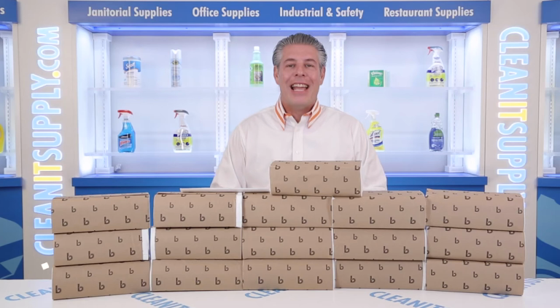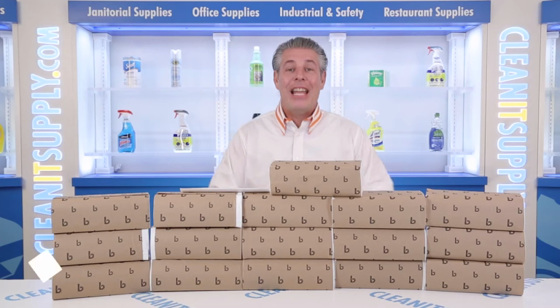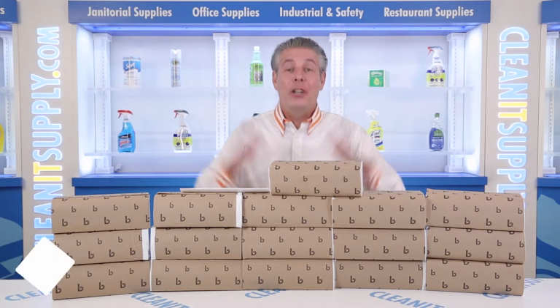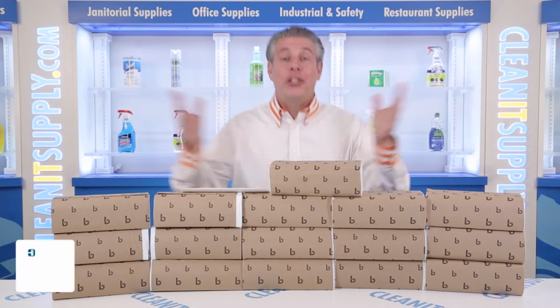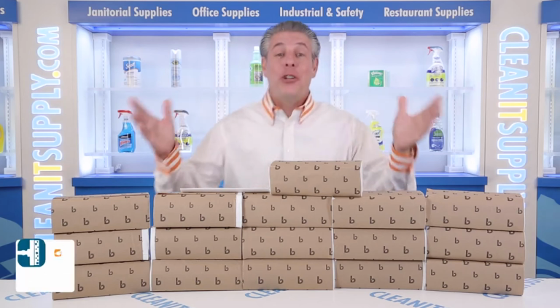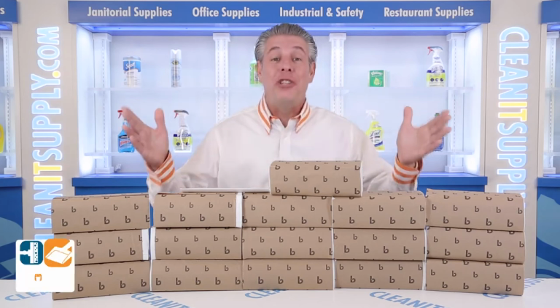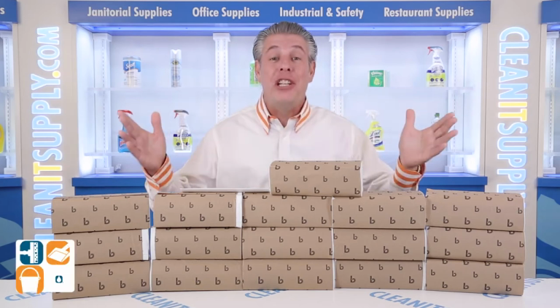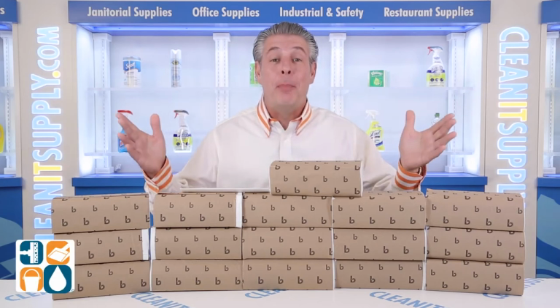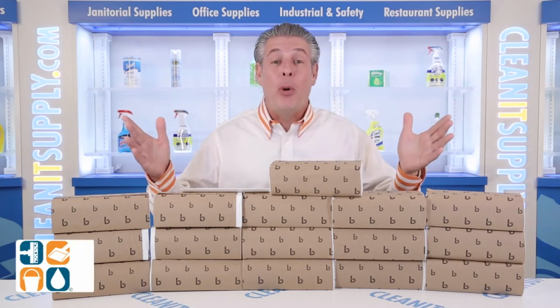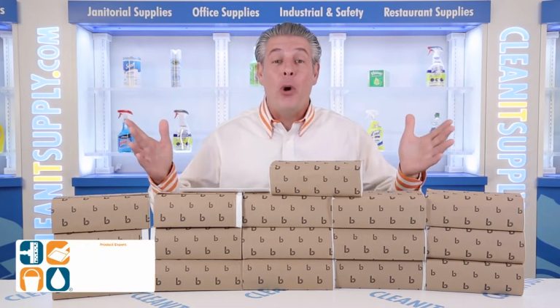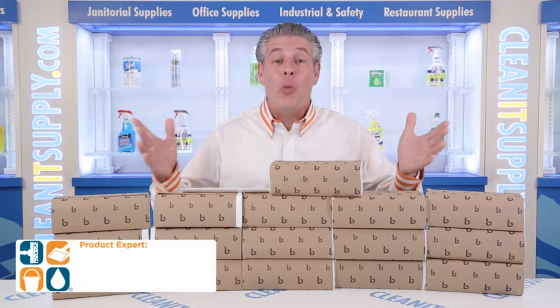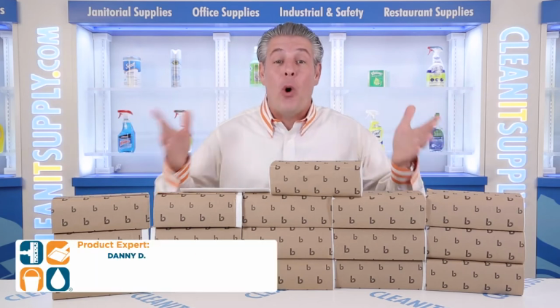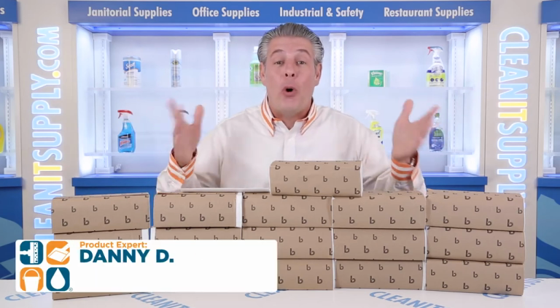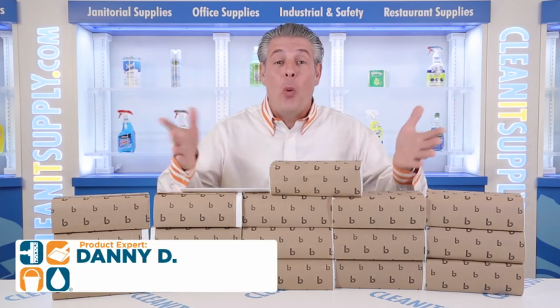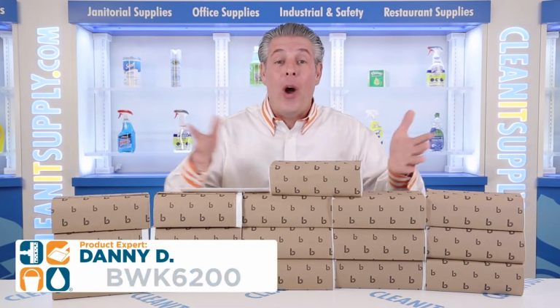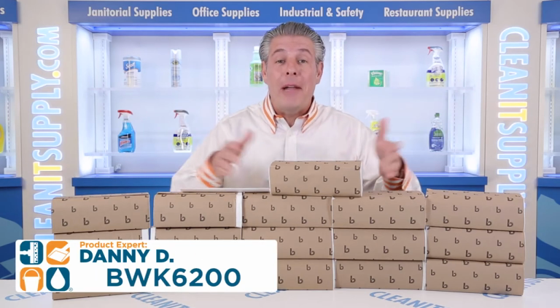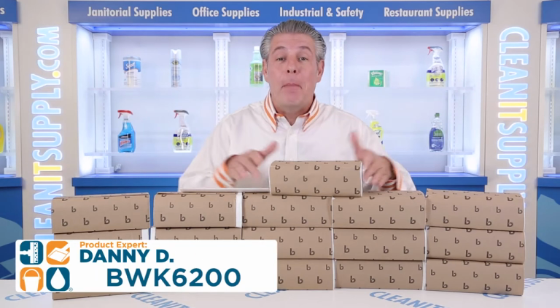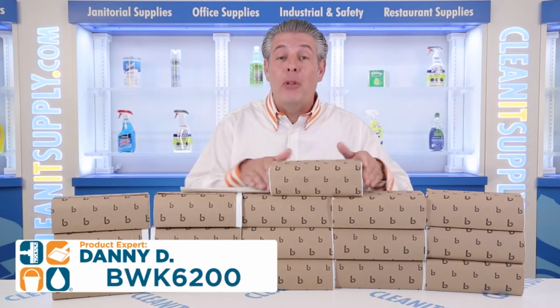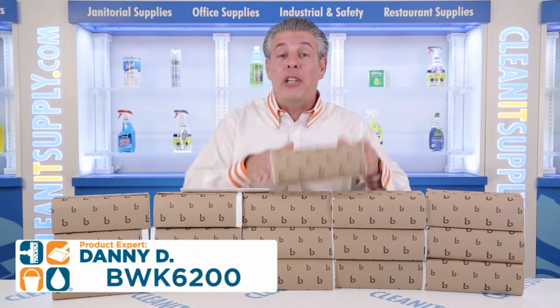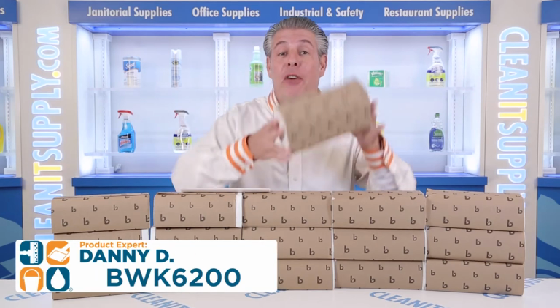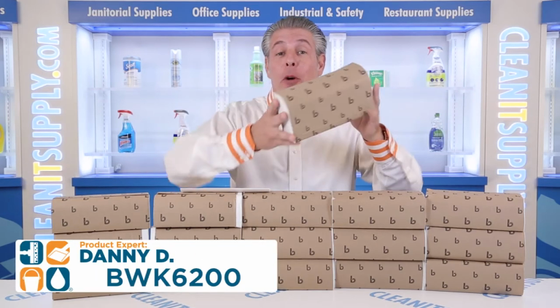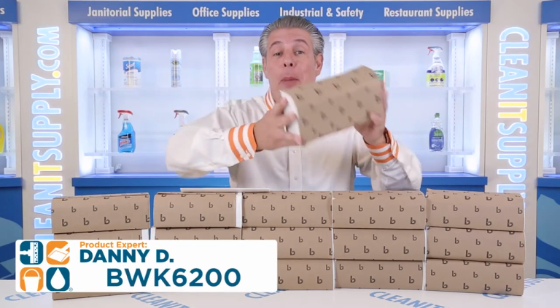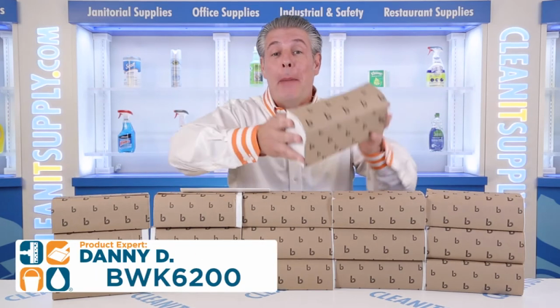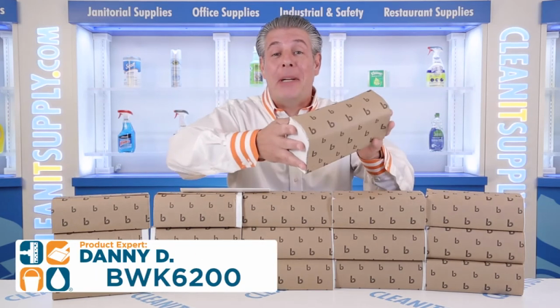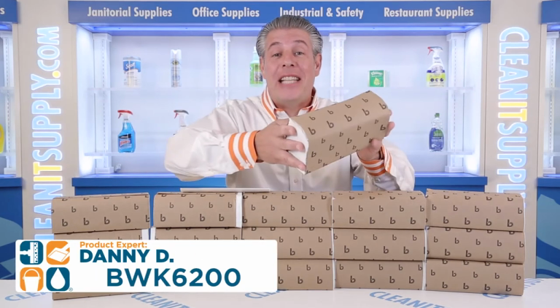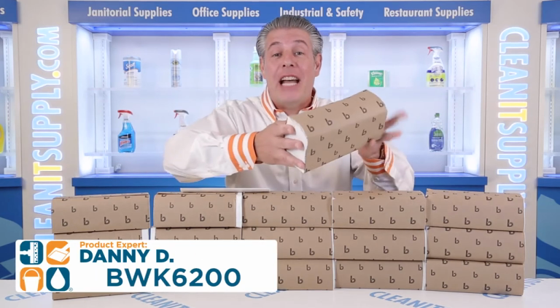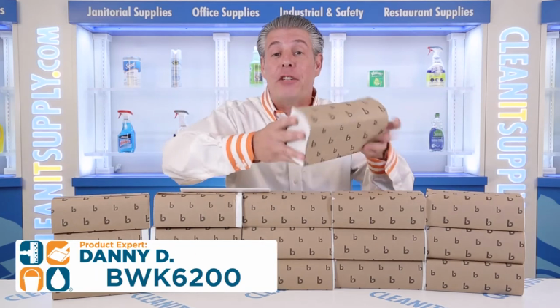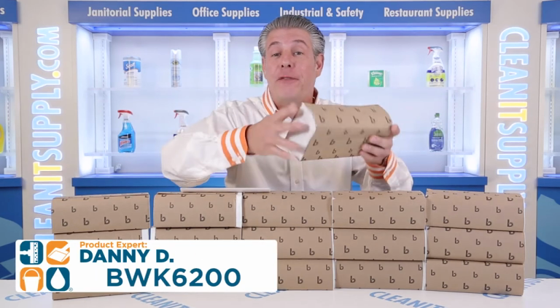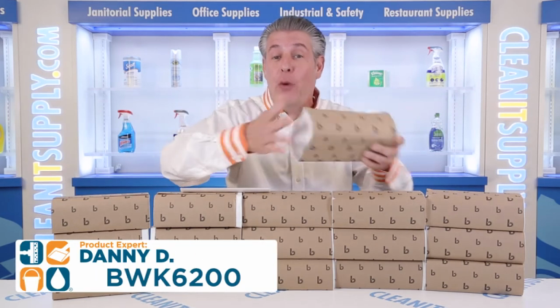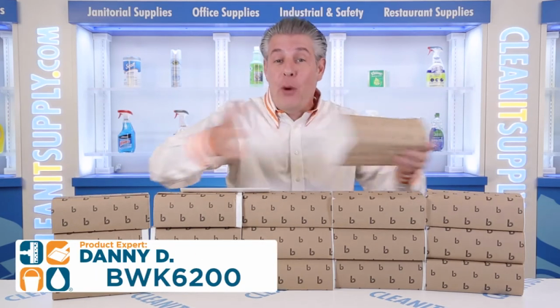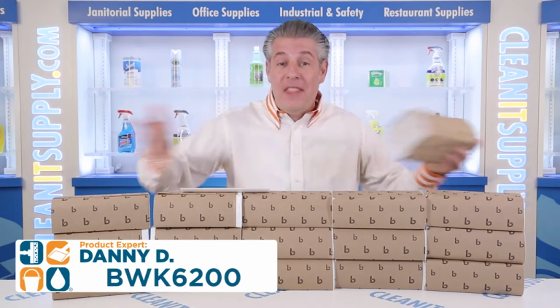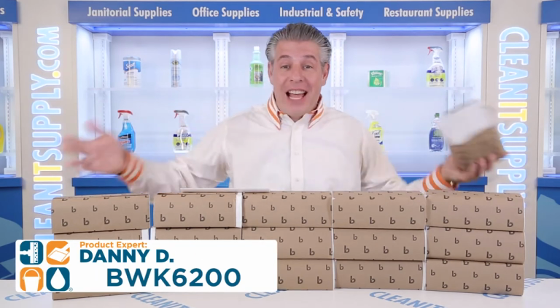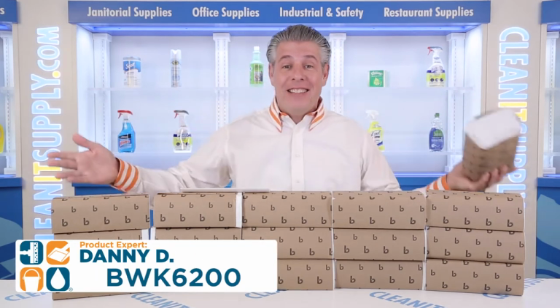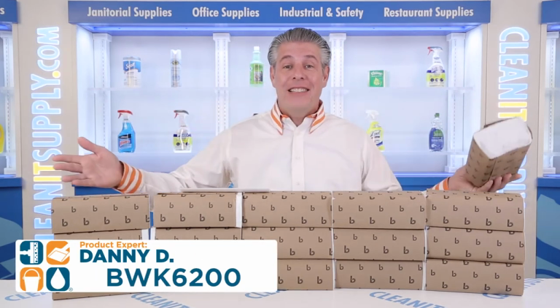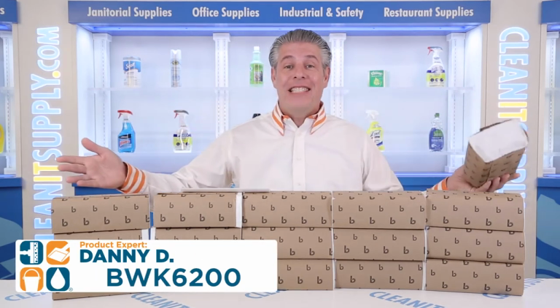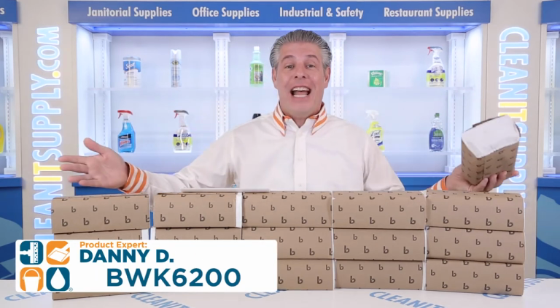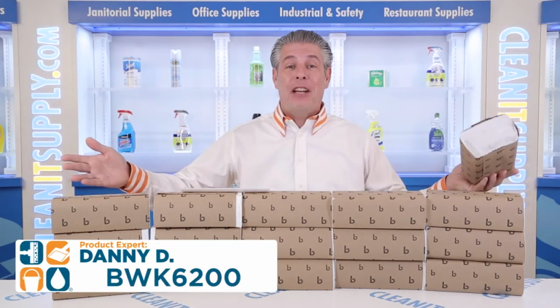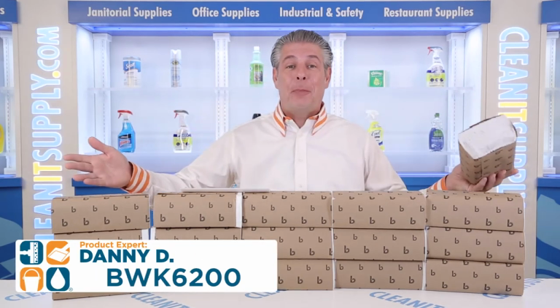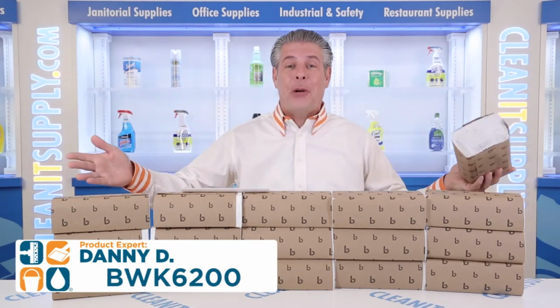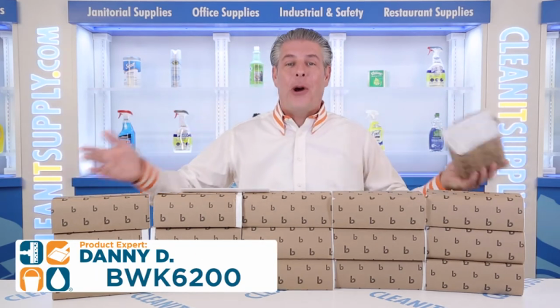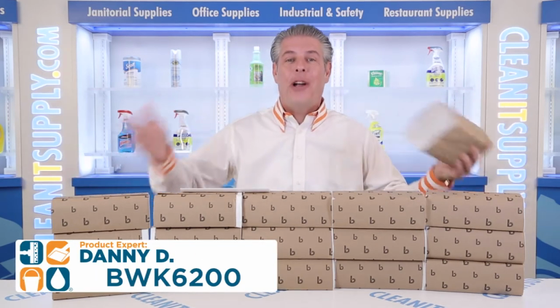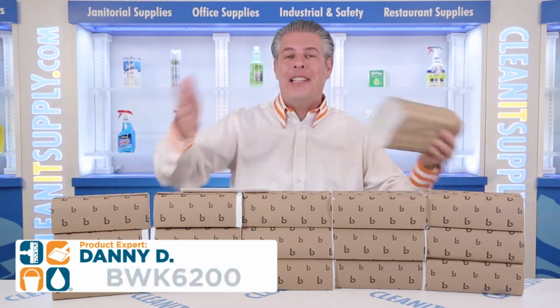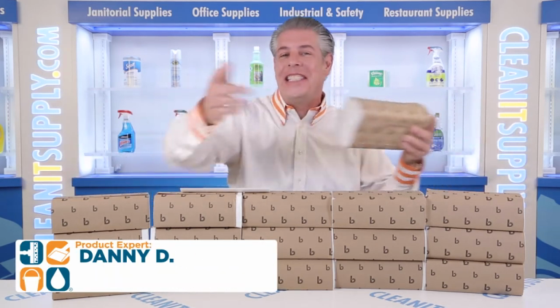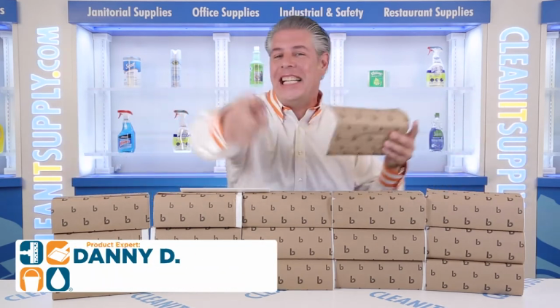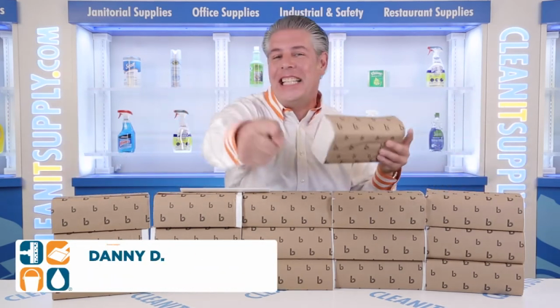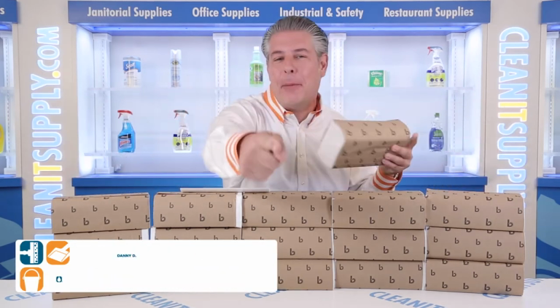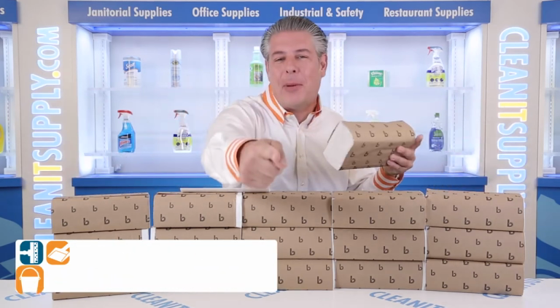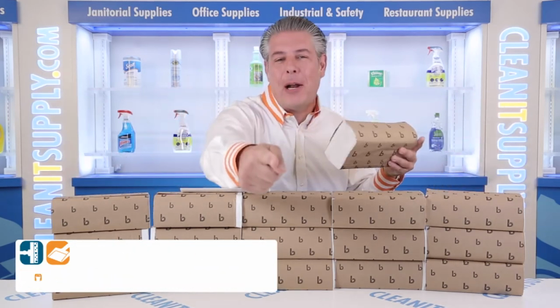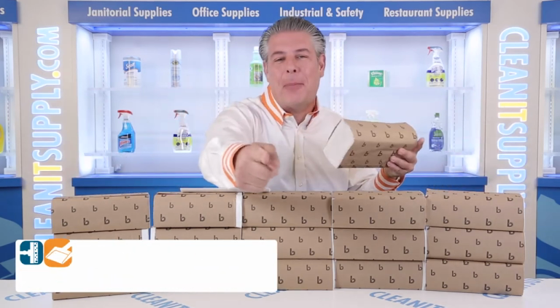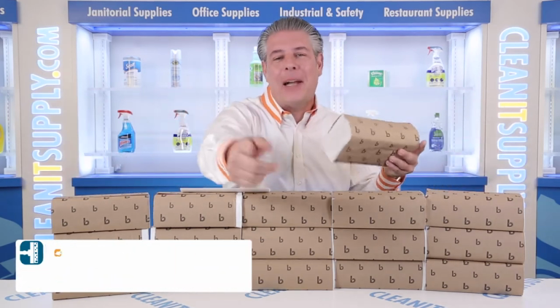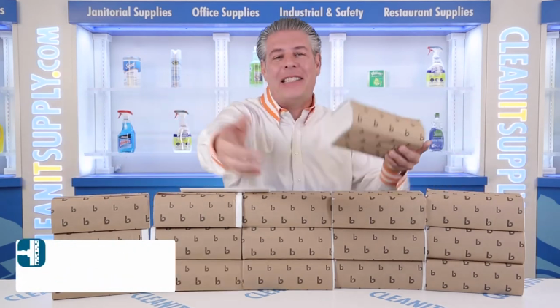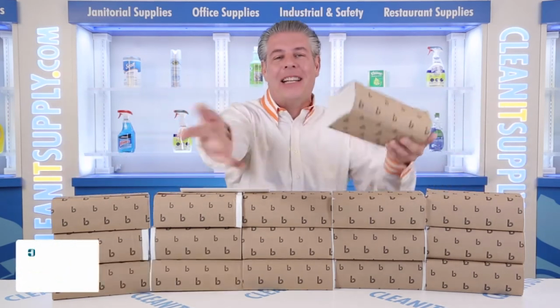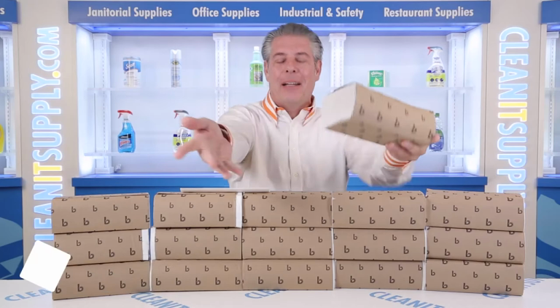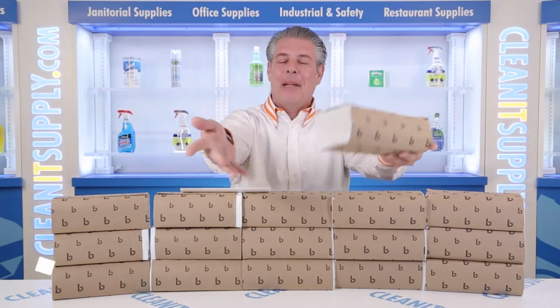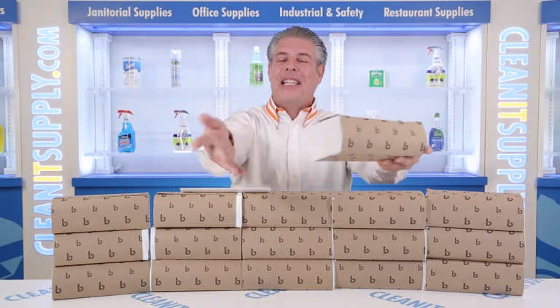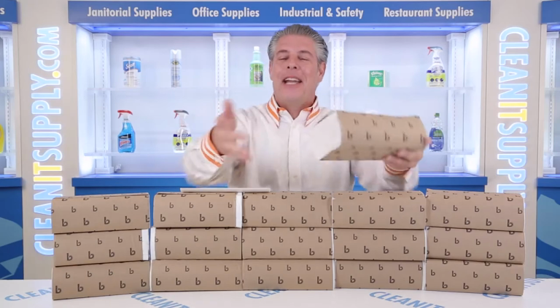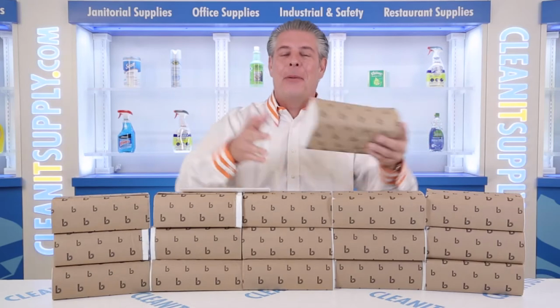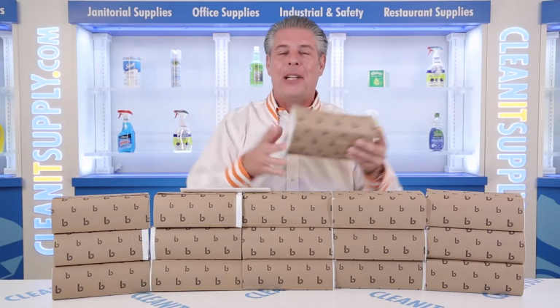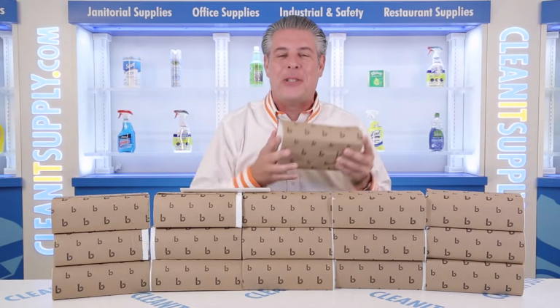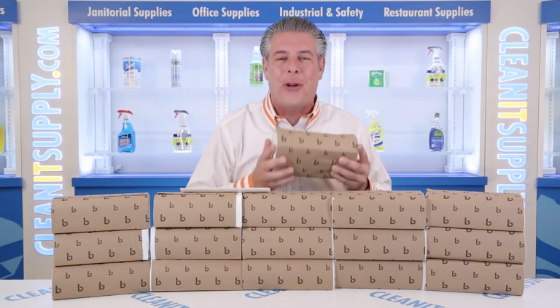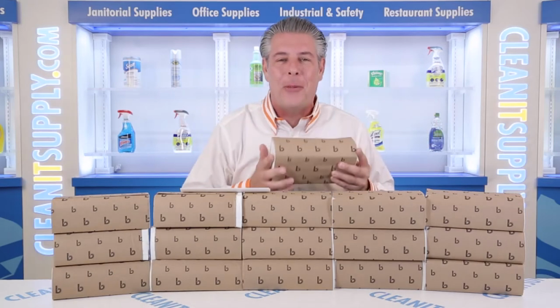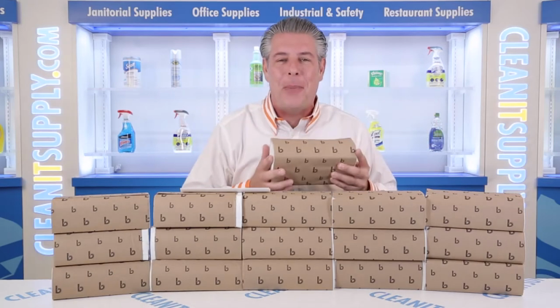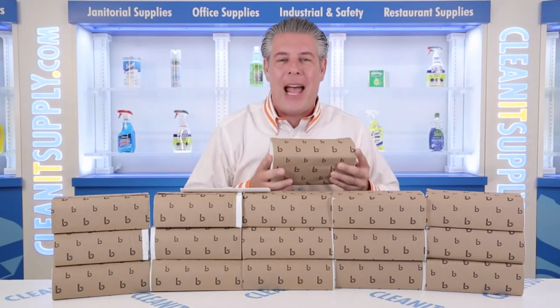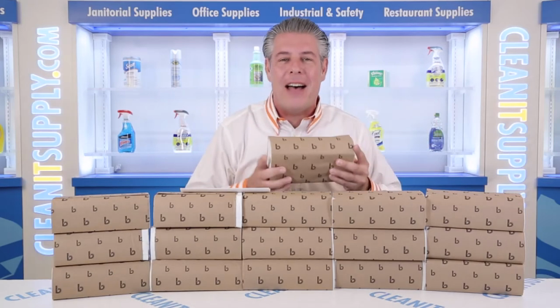Introducing the BoardWalk White Multi-Fold Paper Towels, 4,000 Towels Per Carton. Let me tell you what it's all about.